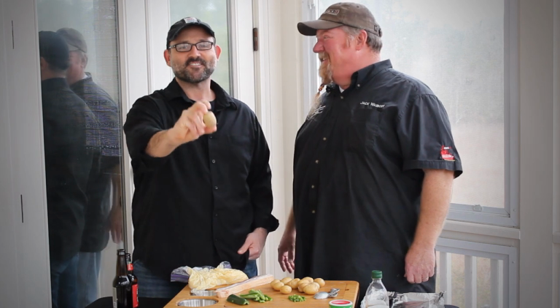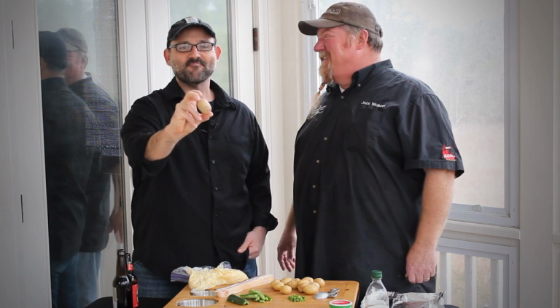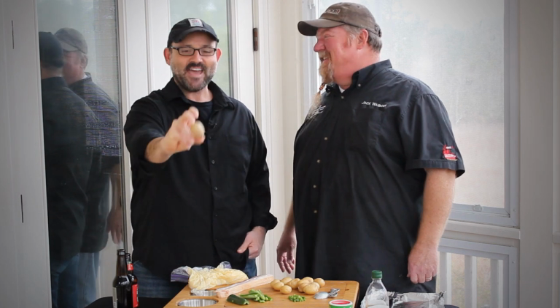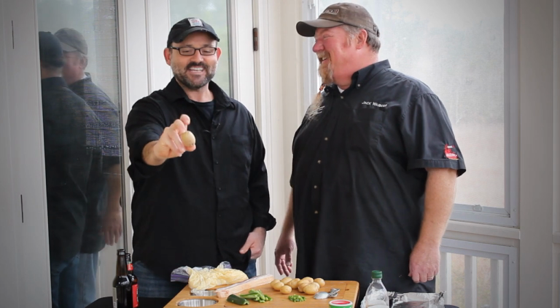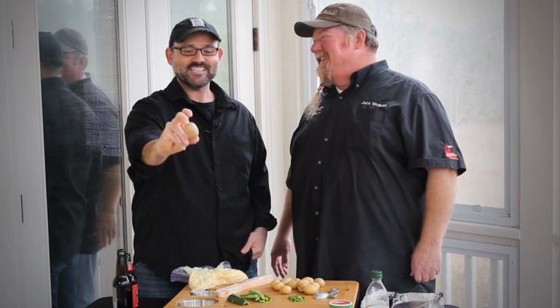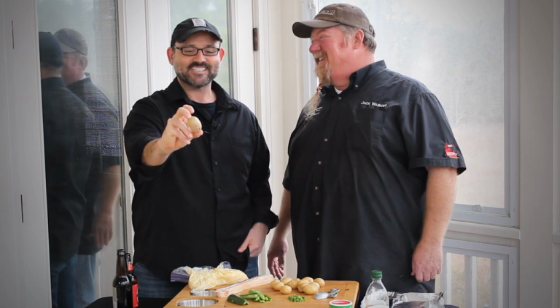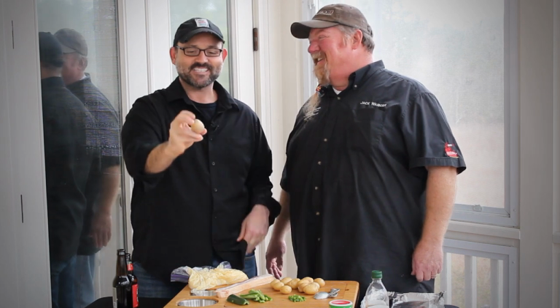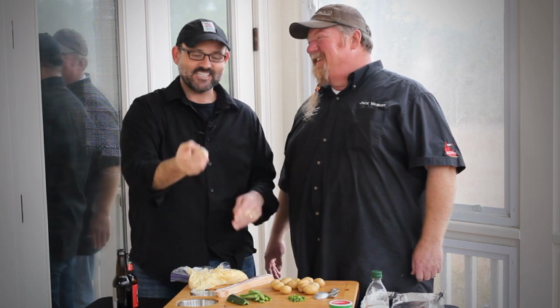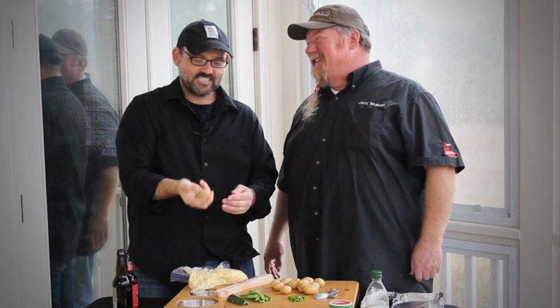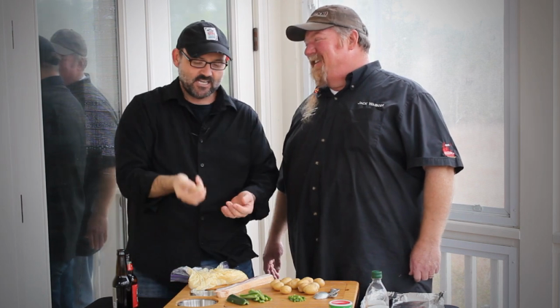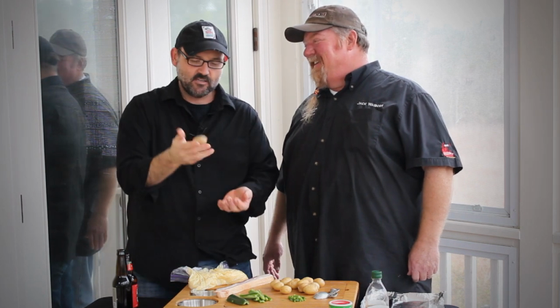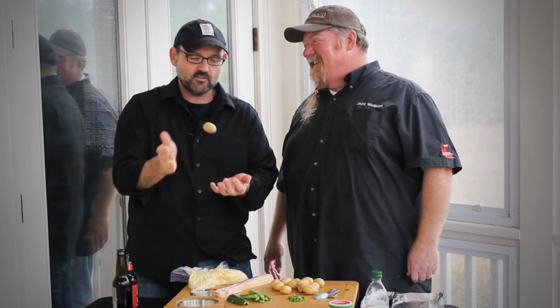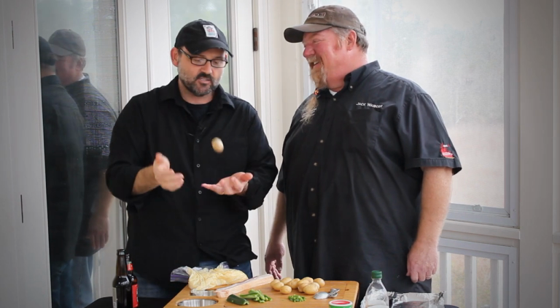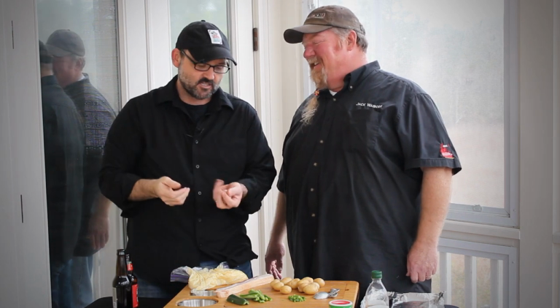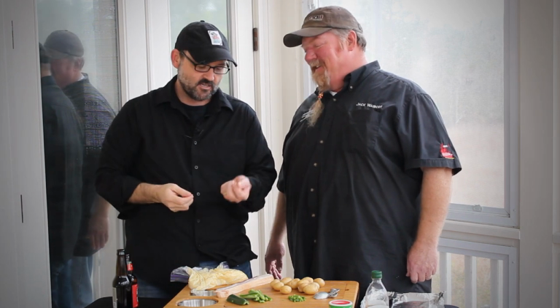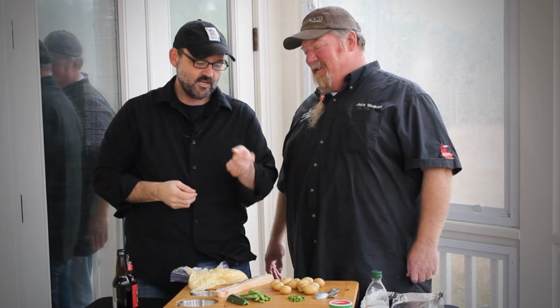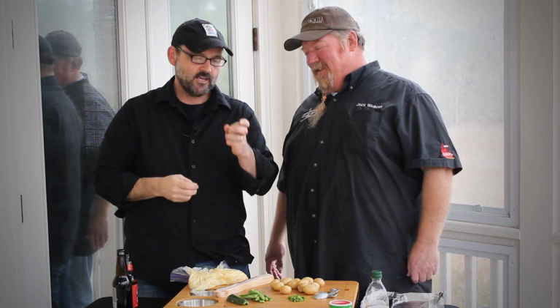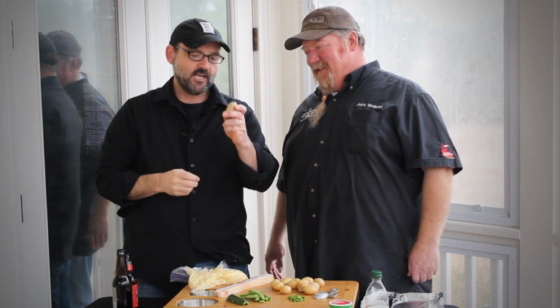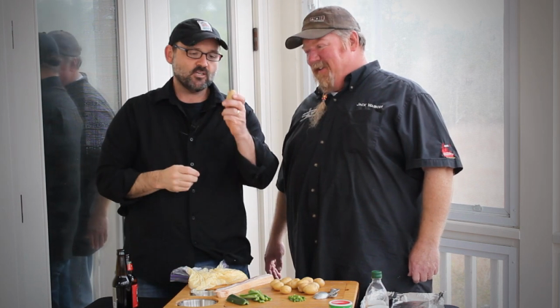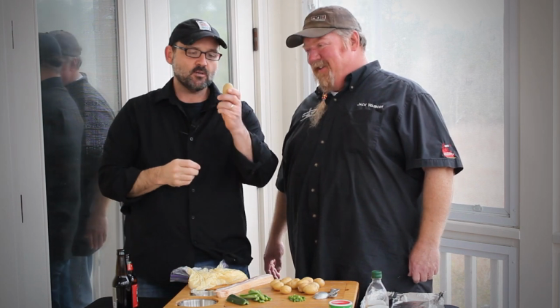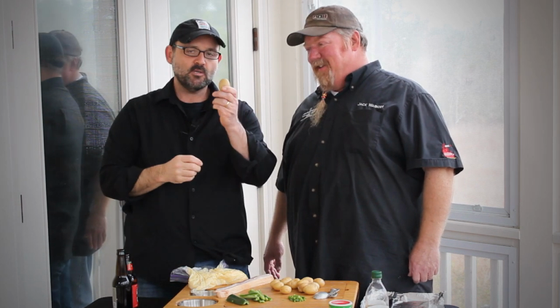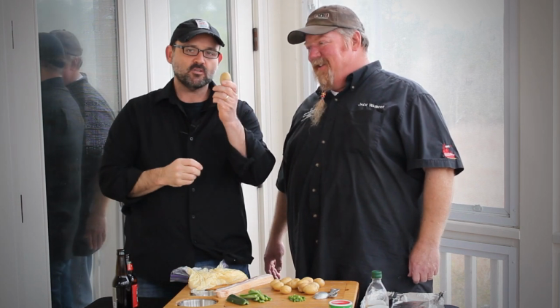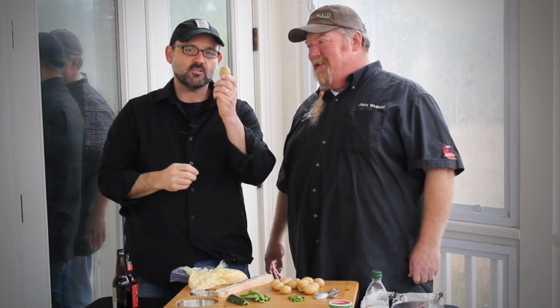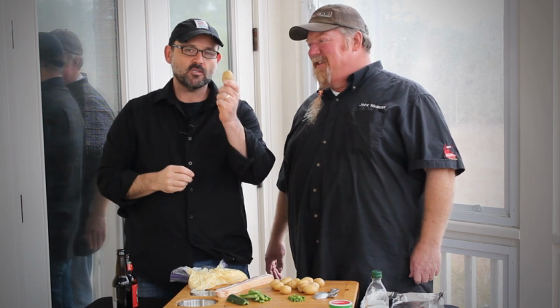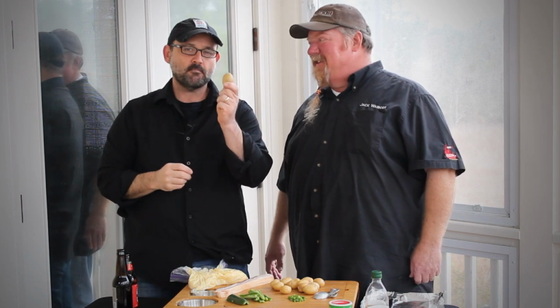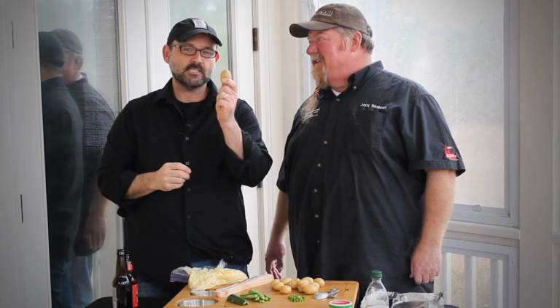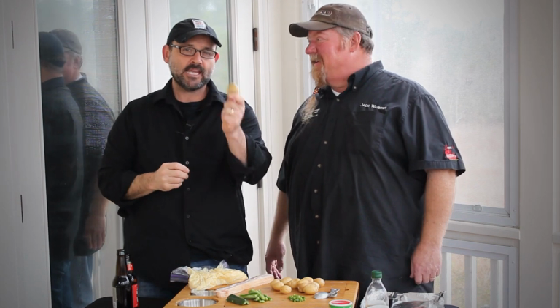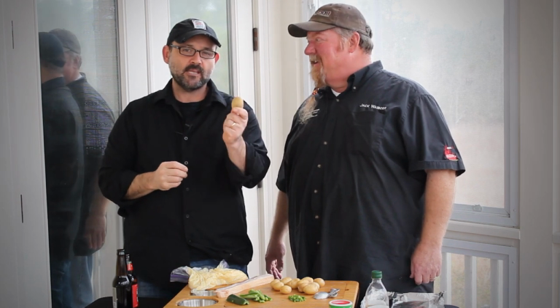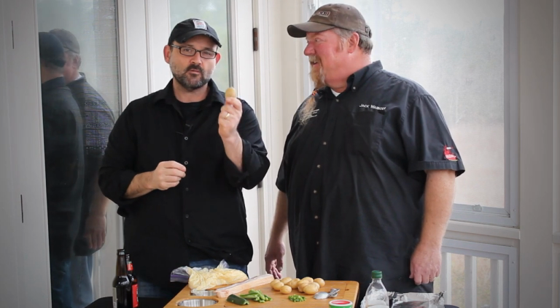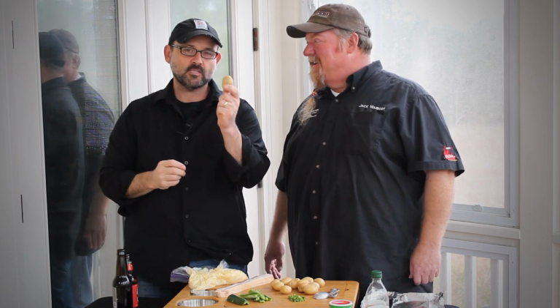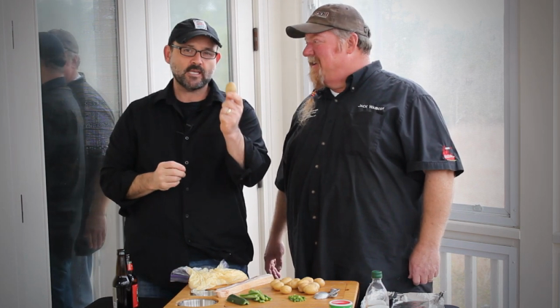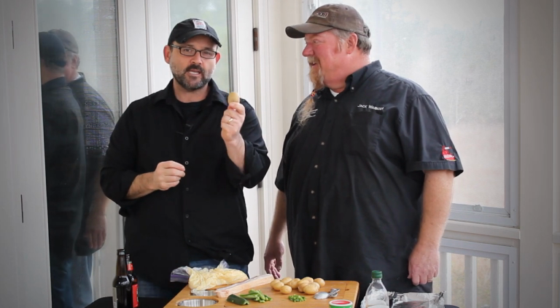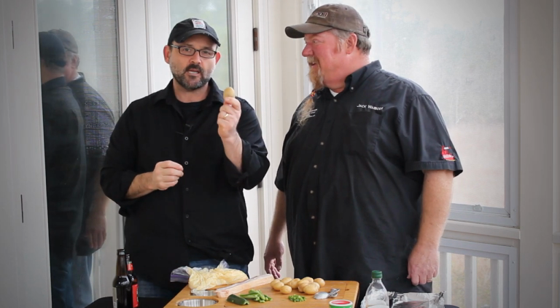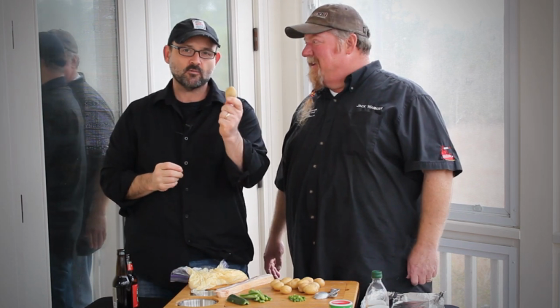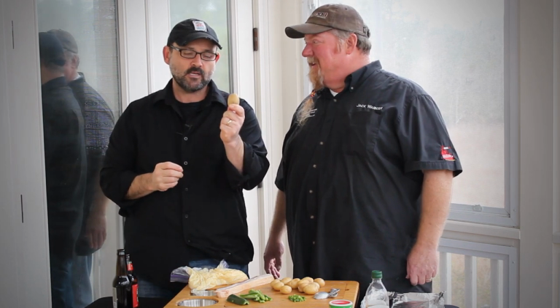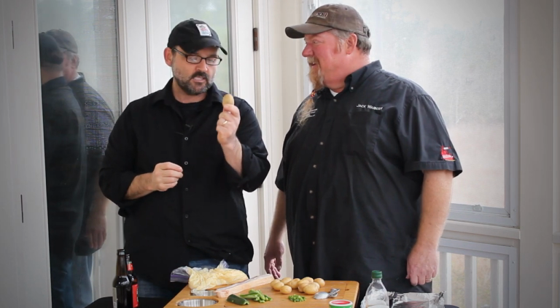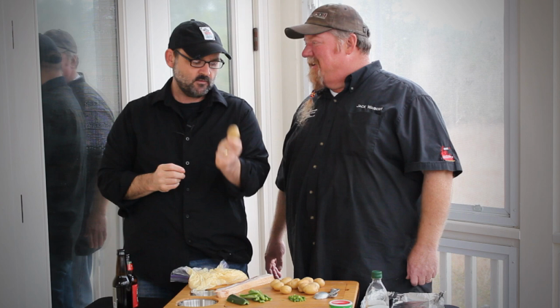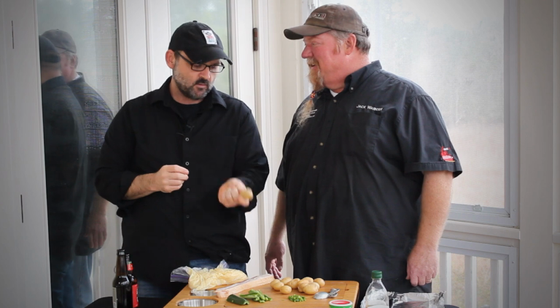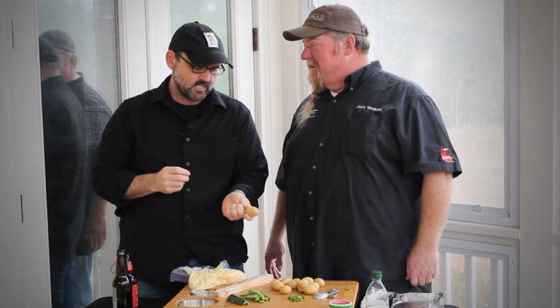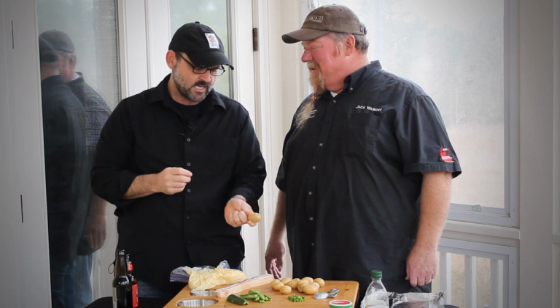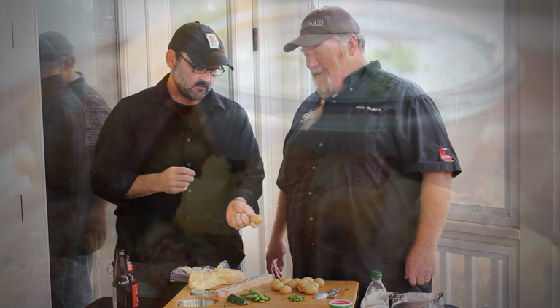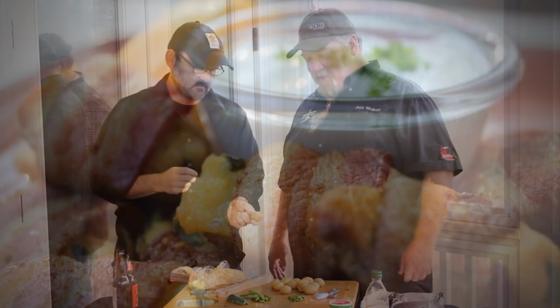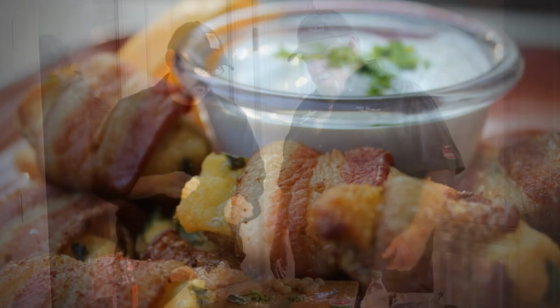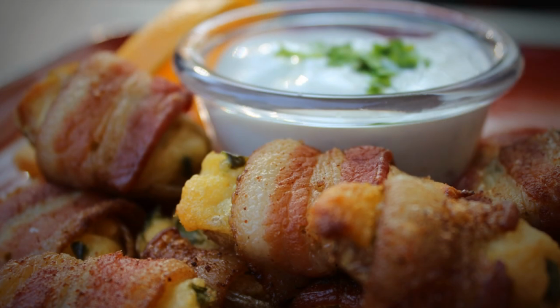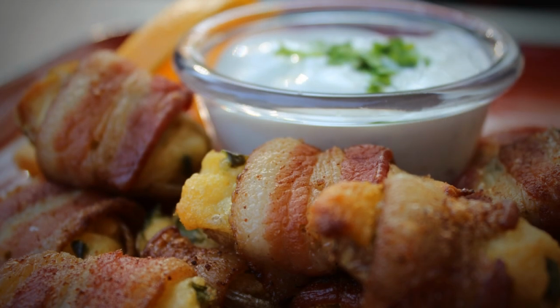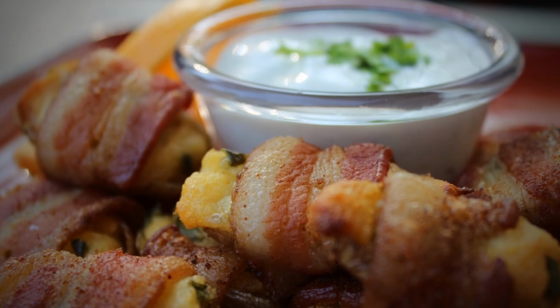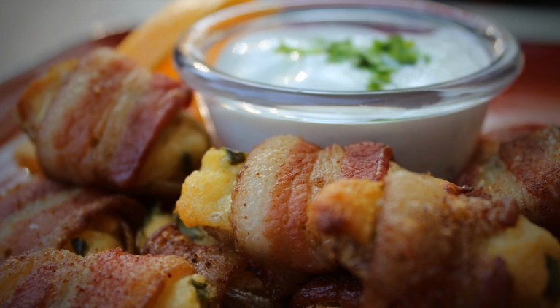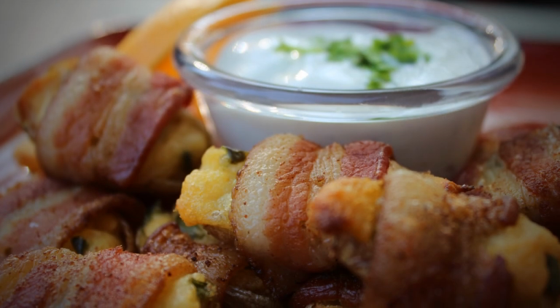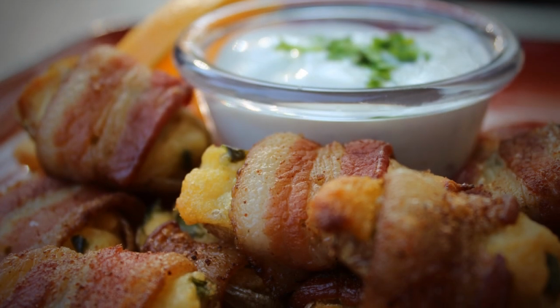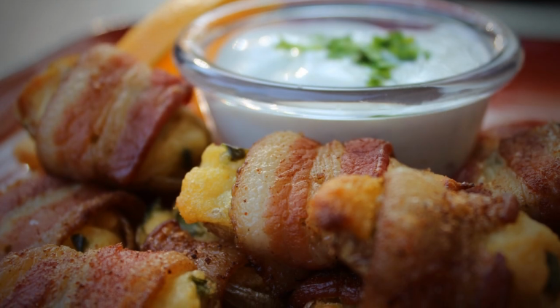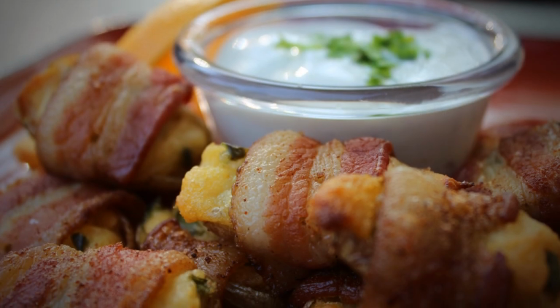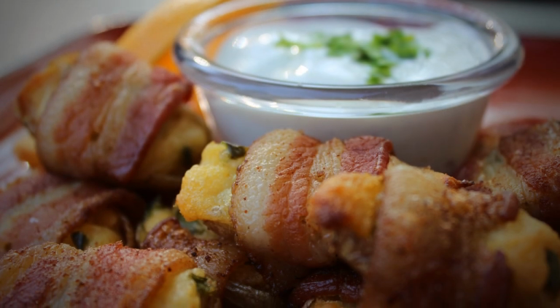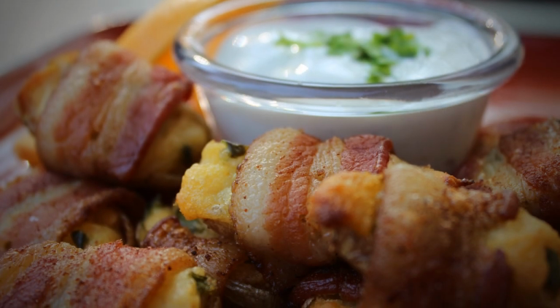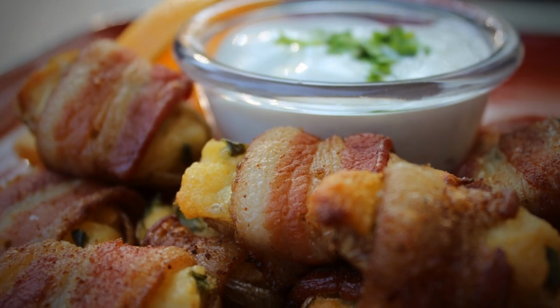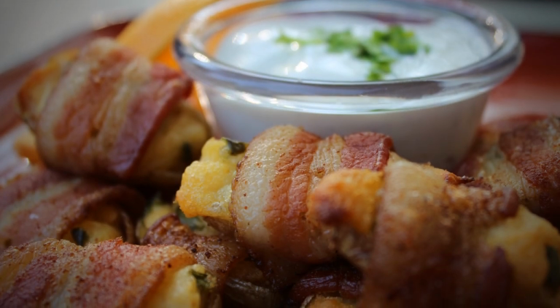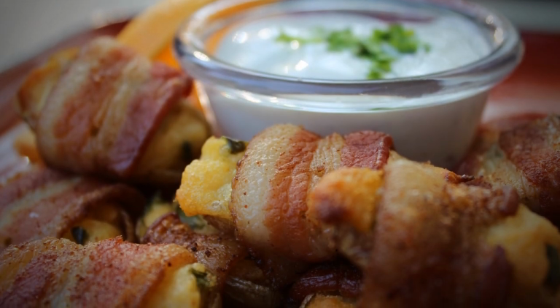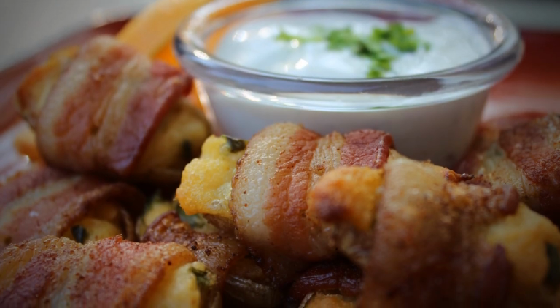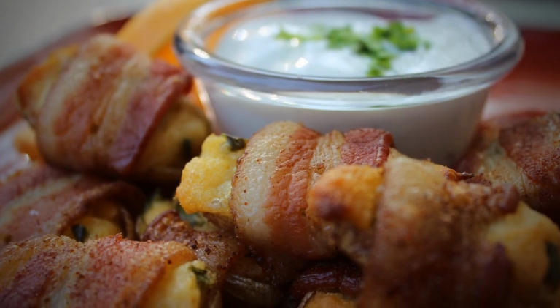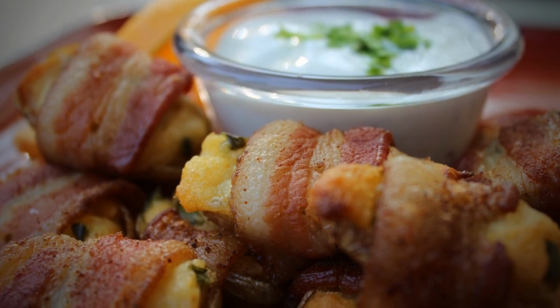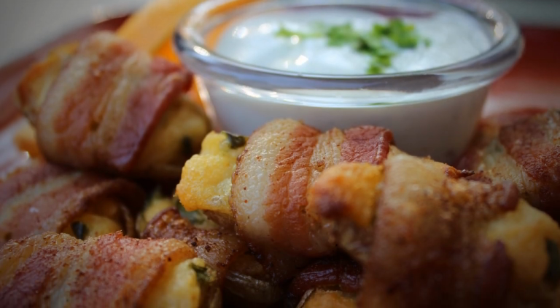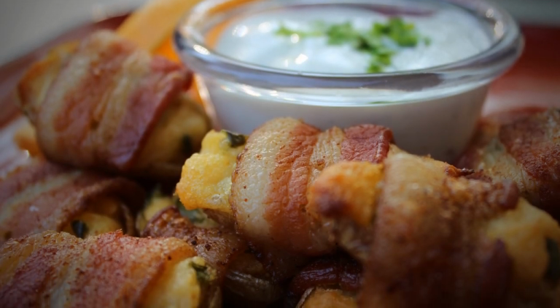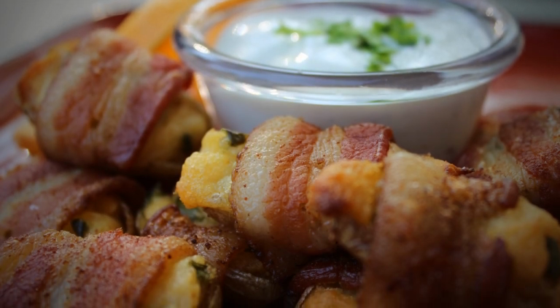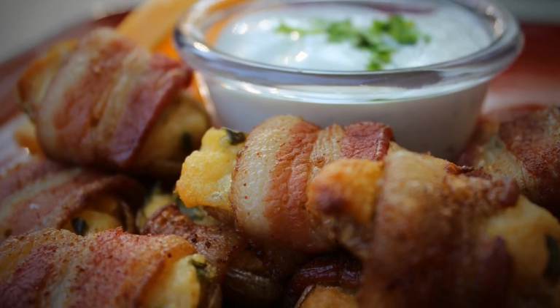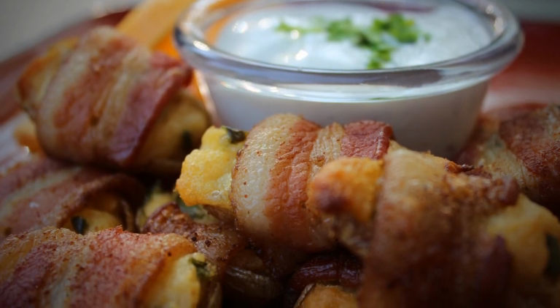Starch Madness continues — a tribute to the potato today on Great TV. These are called Smokey O'Malley's for St. Patrick's Day.